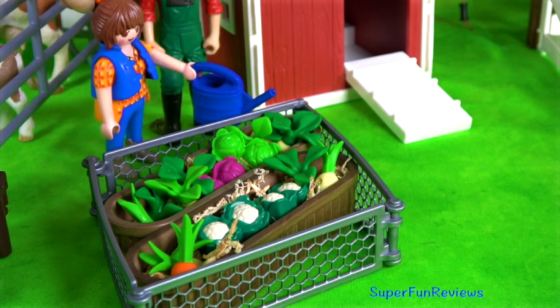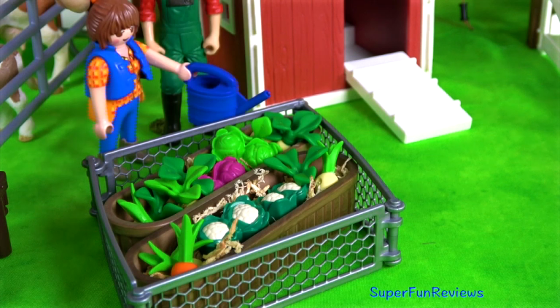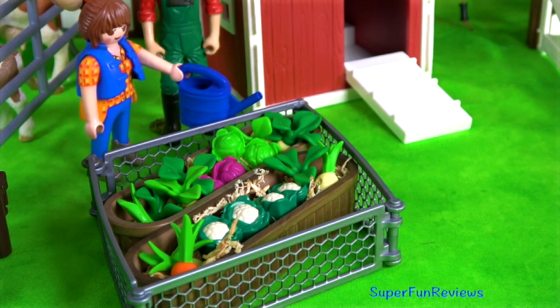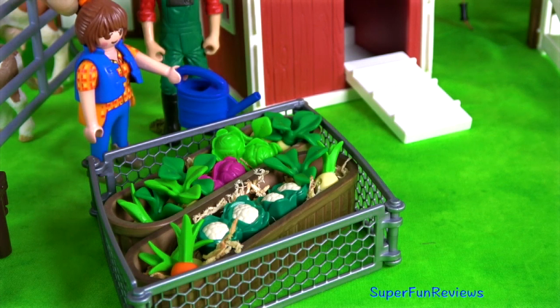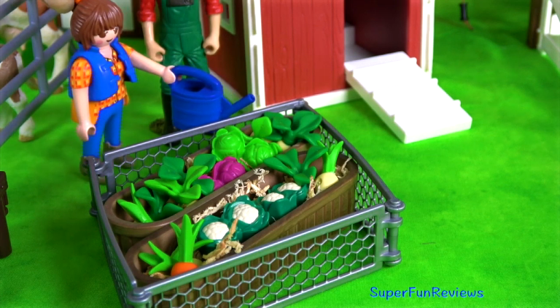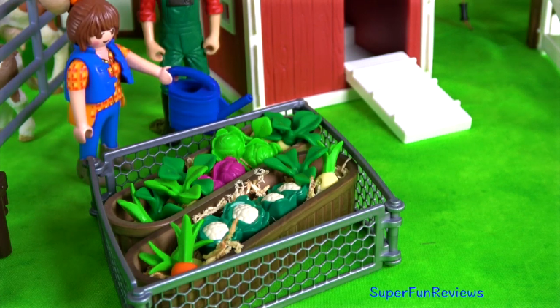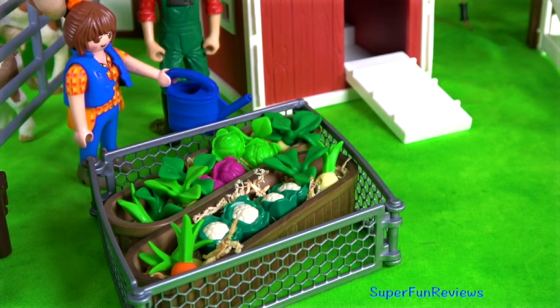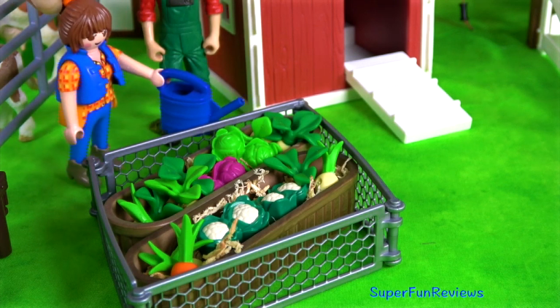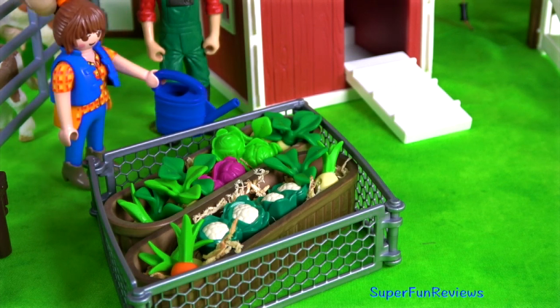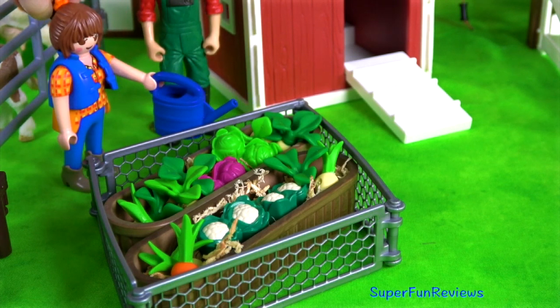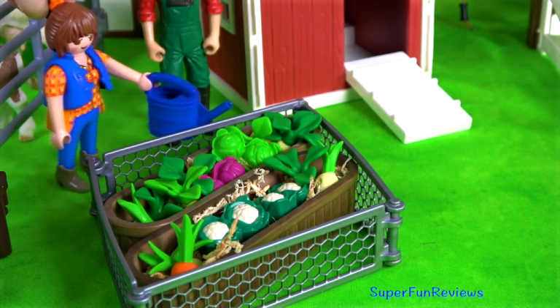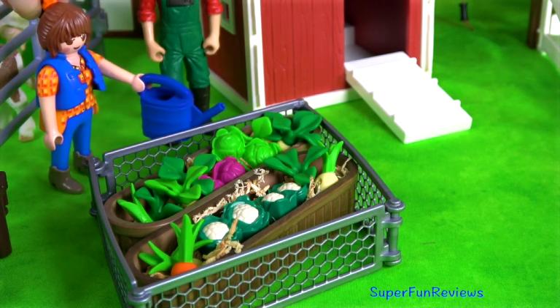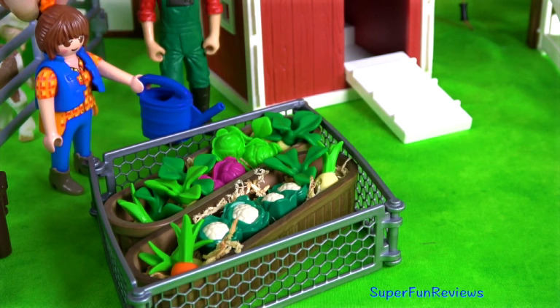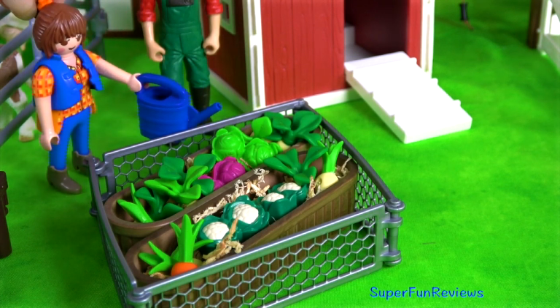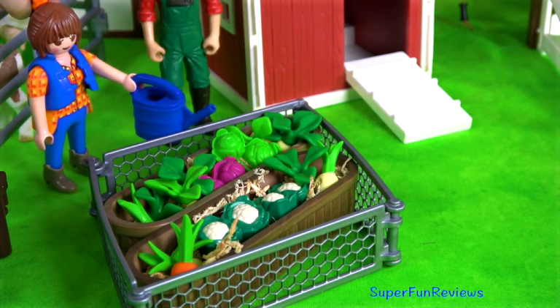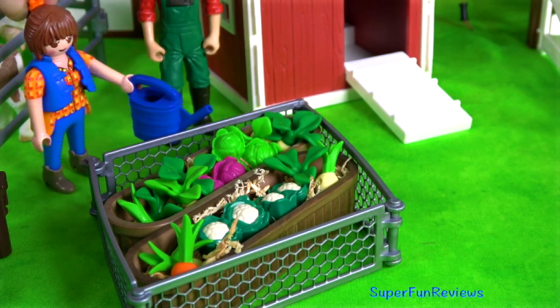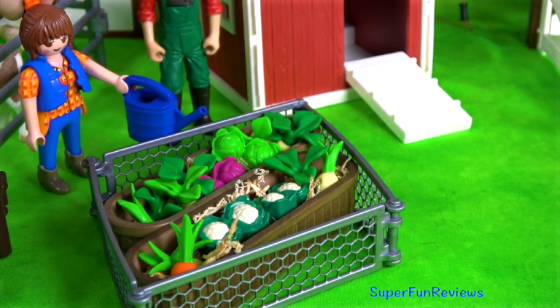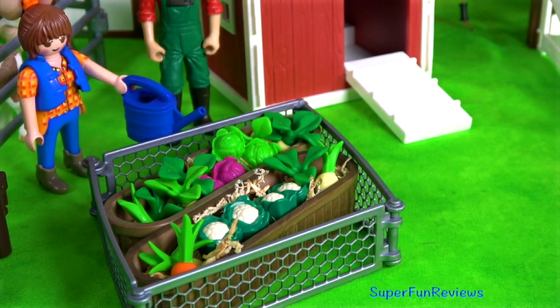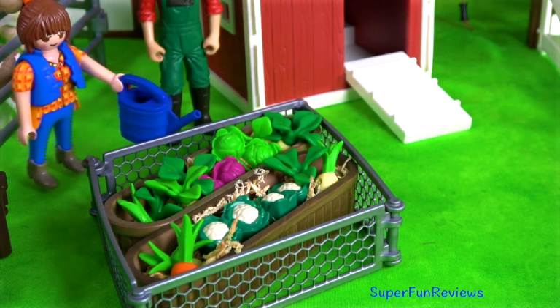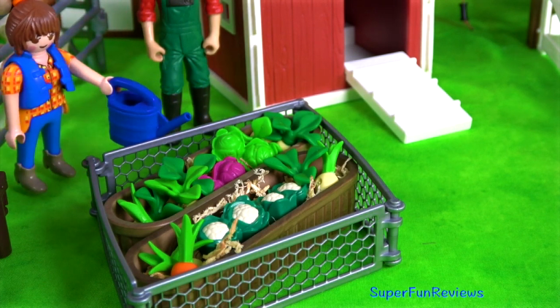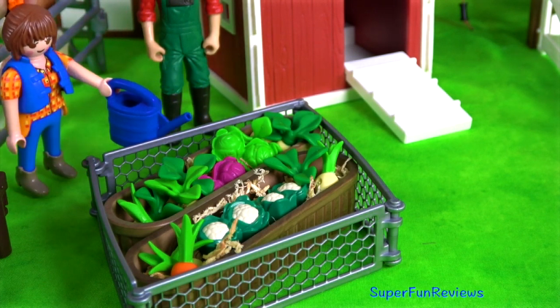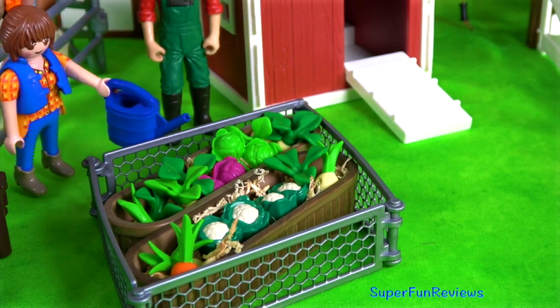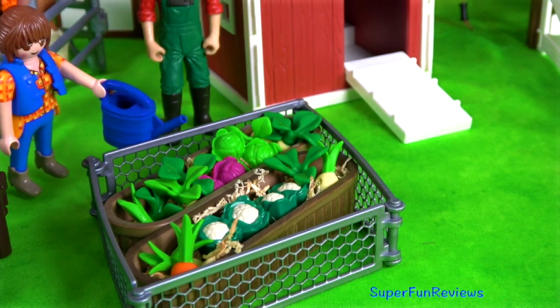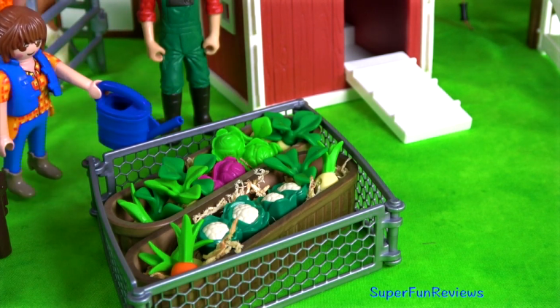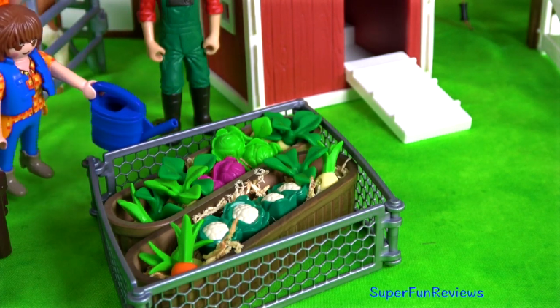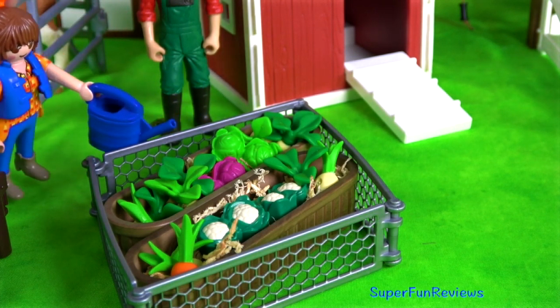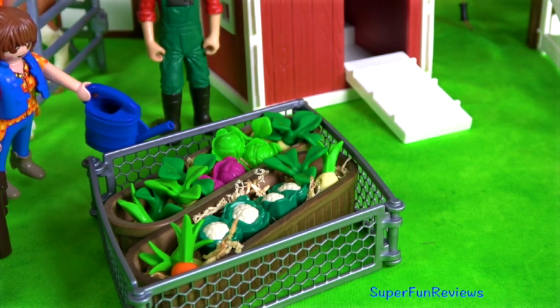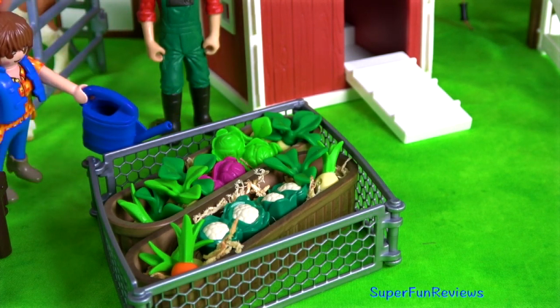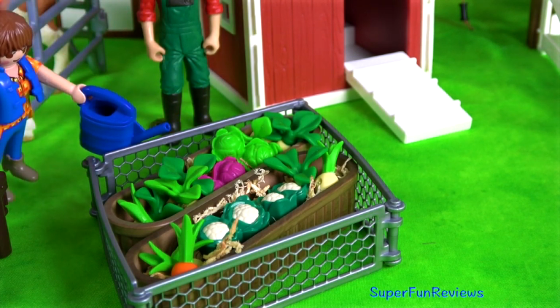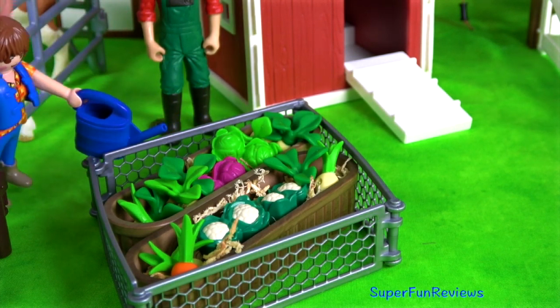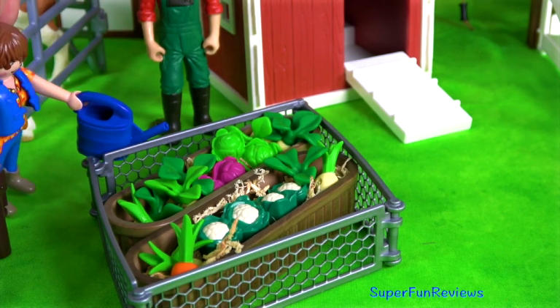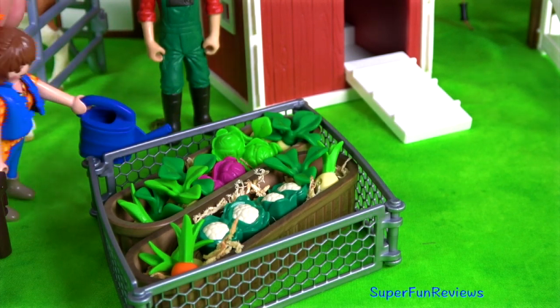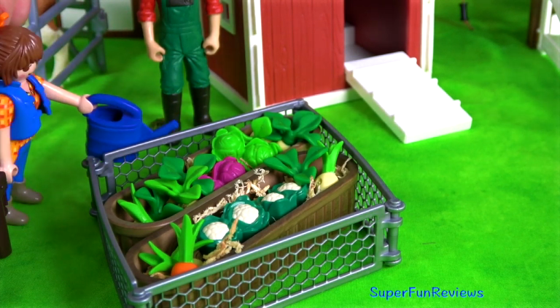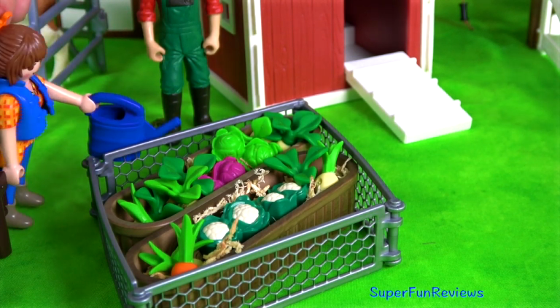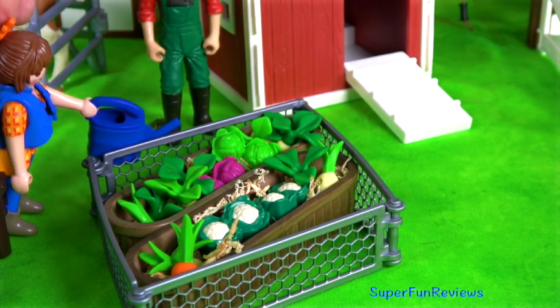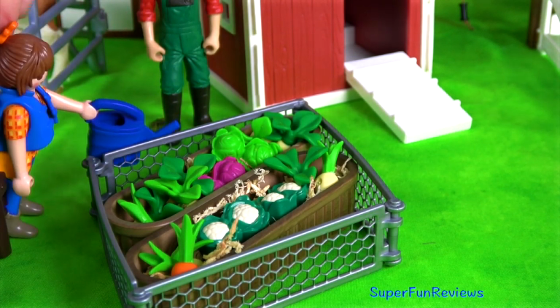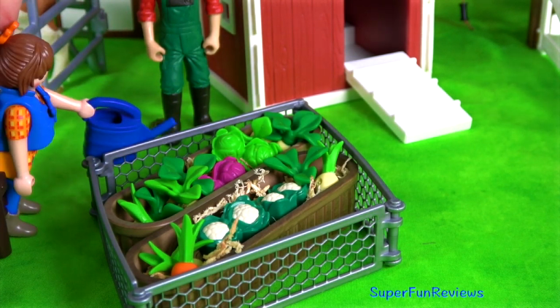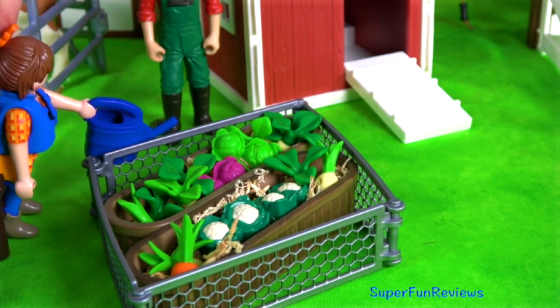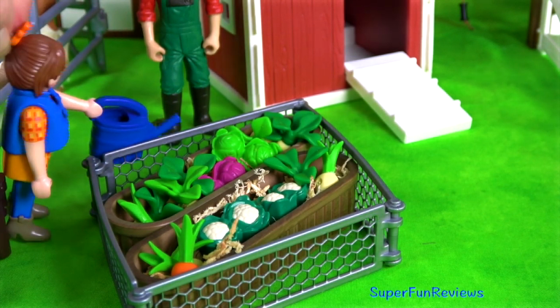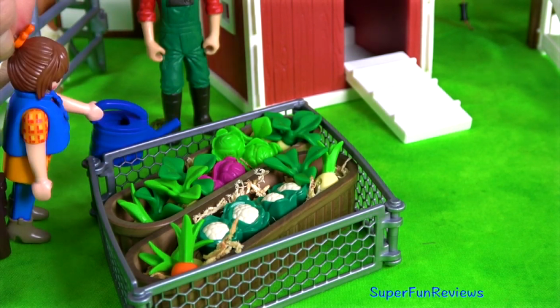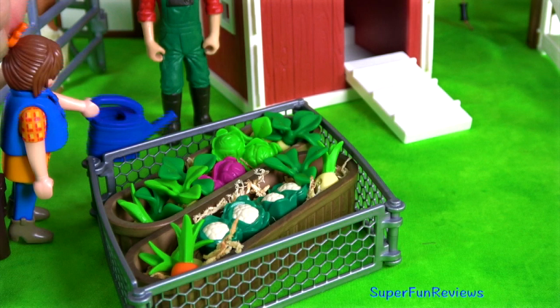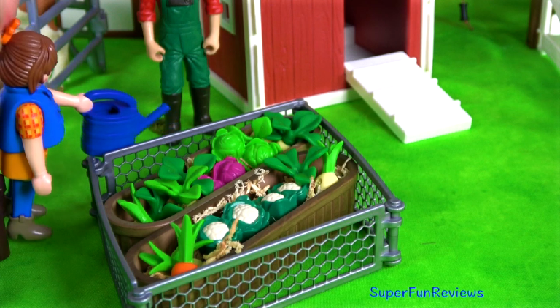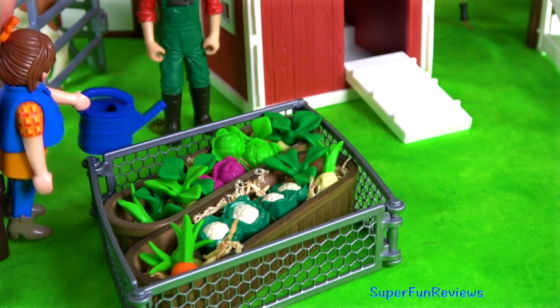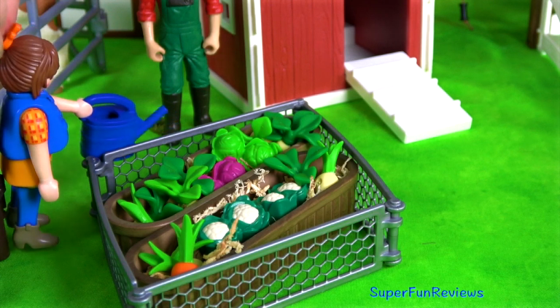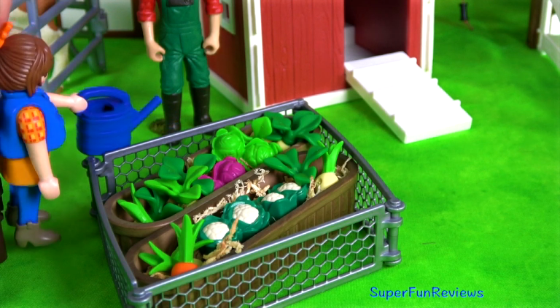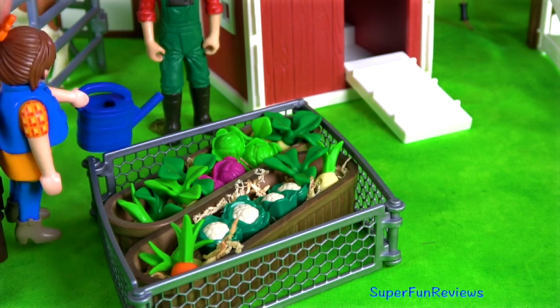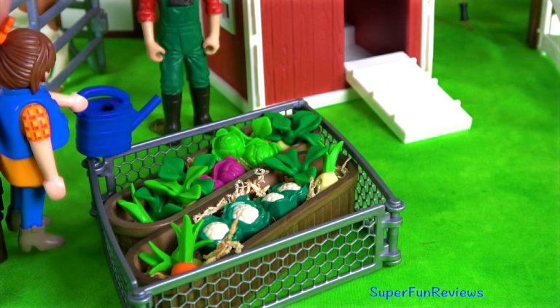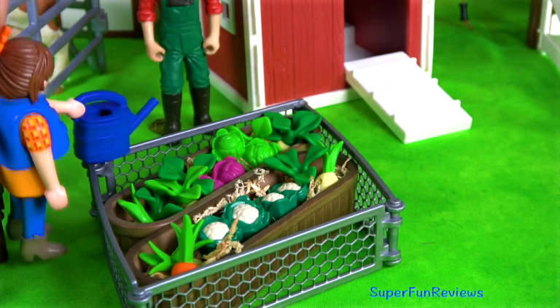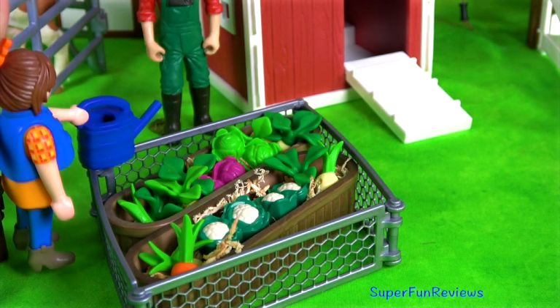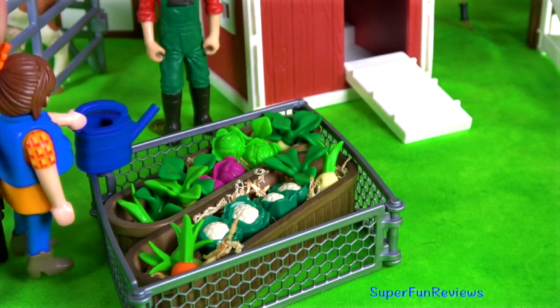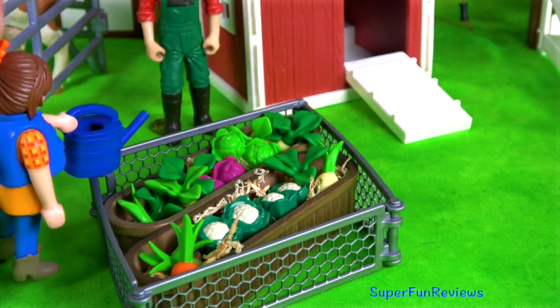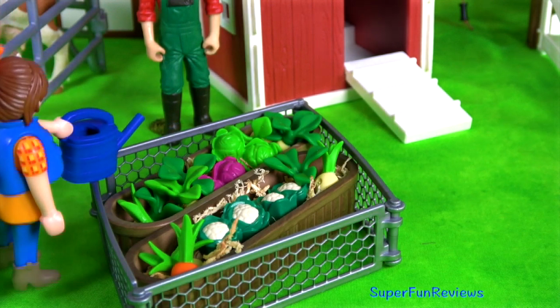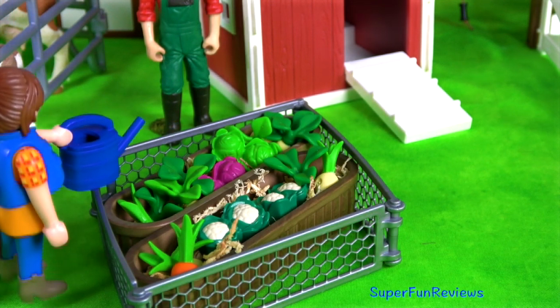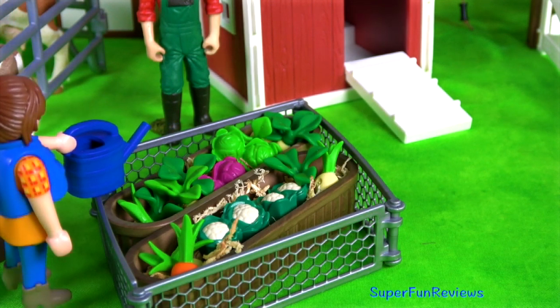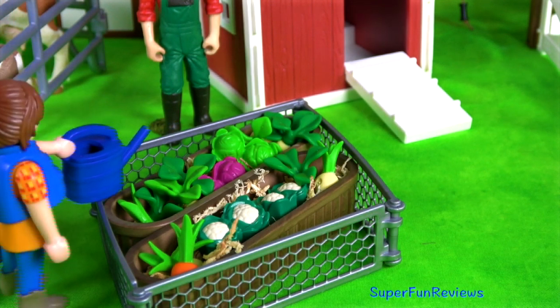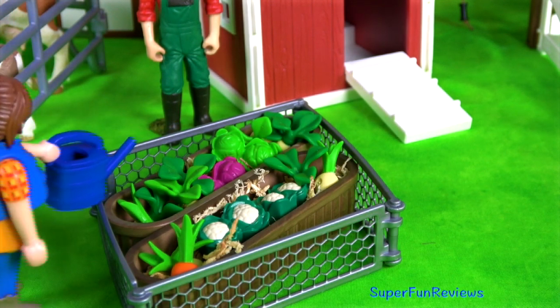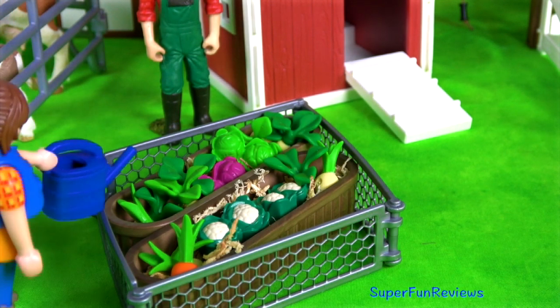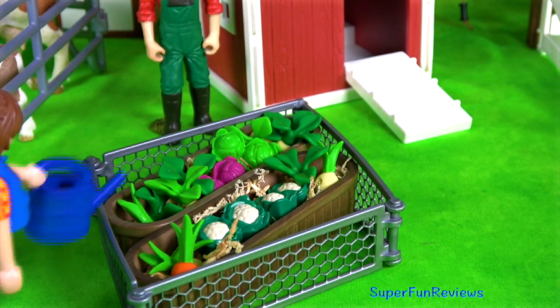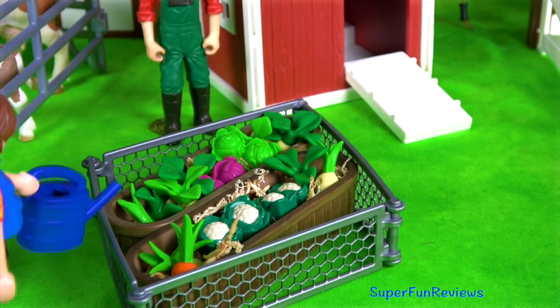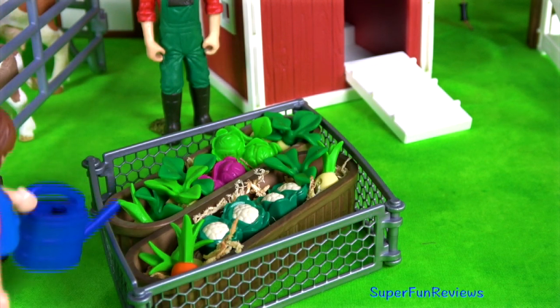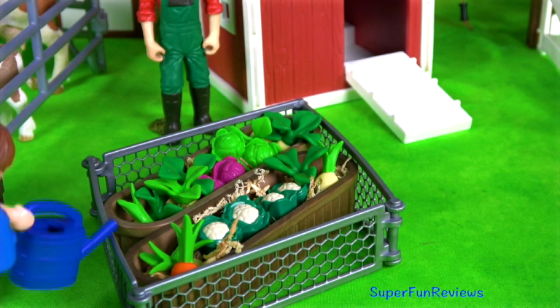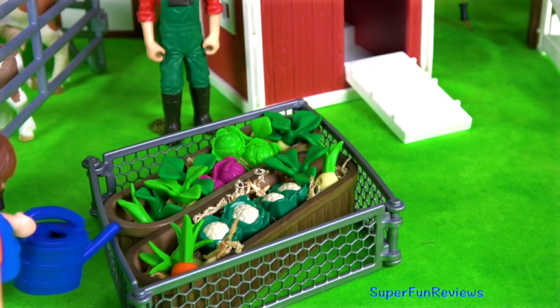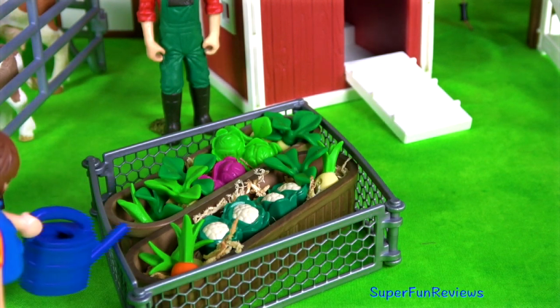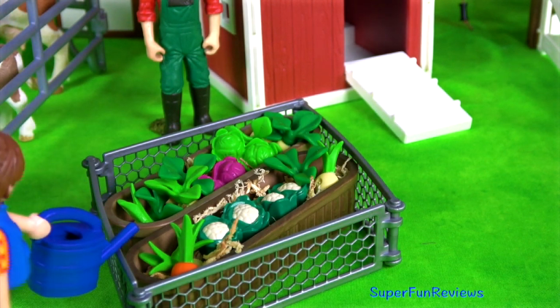Hi, it's Kerri. Lots of fun on the farm today. Sarah's watering her vegetable garden.